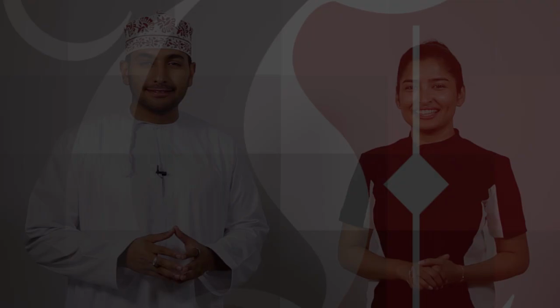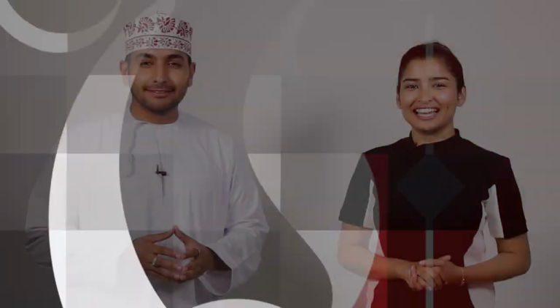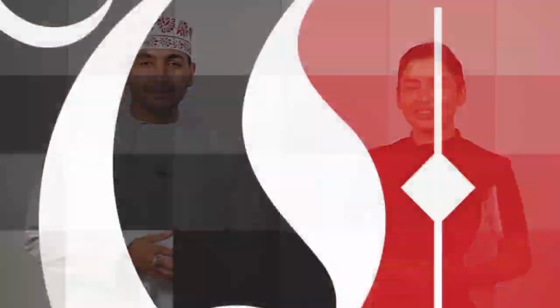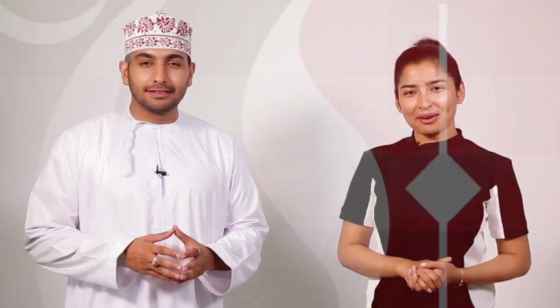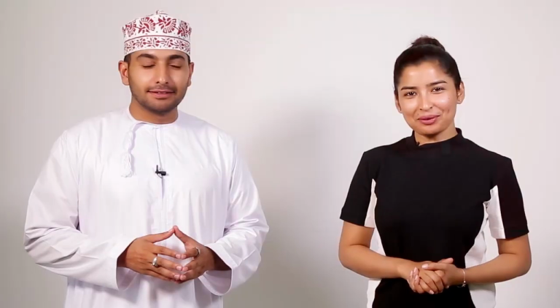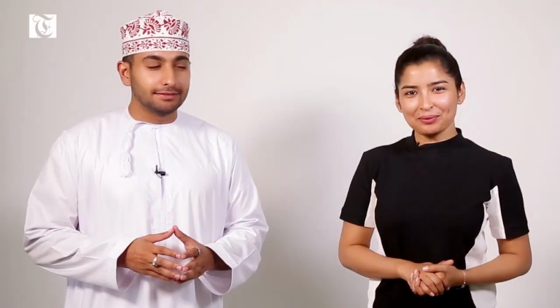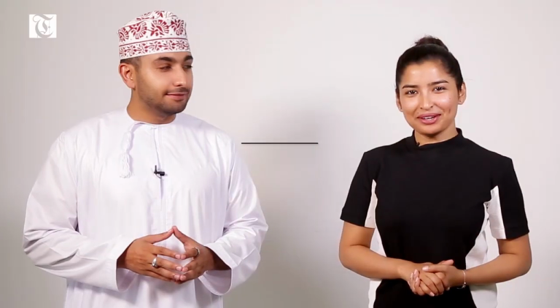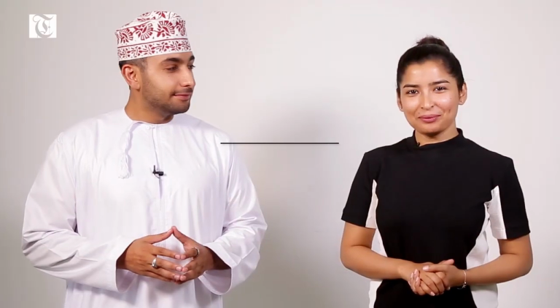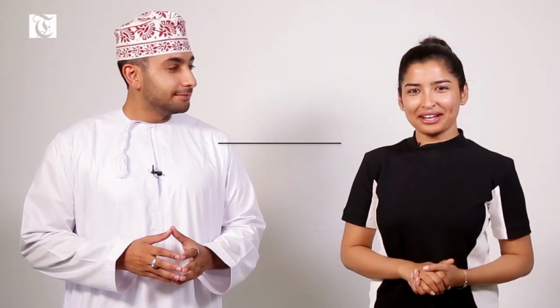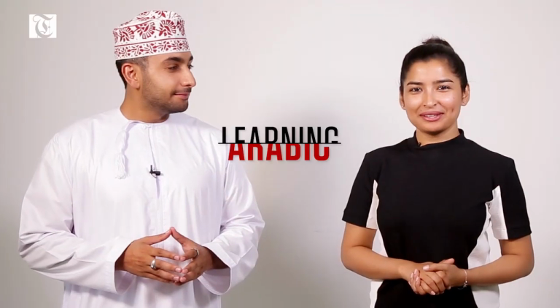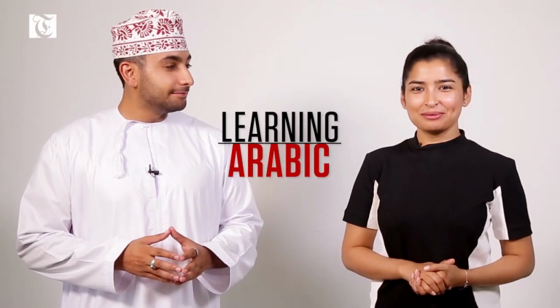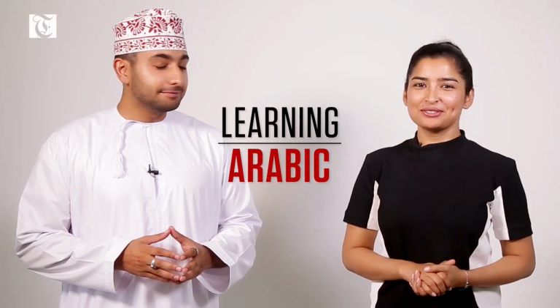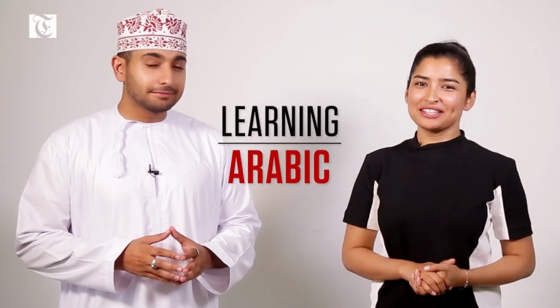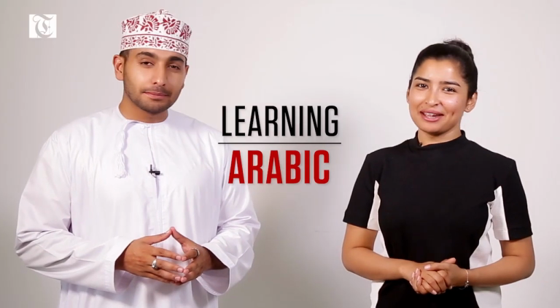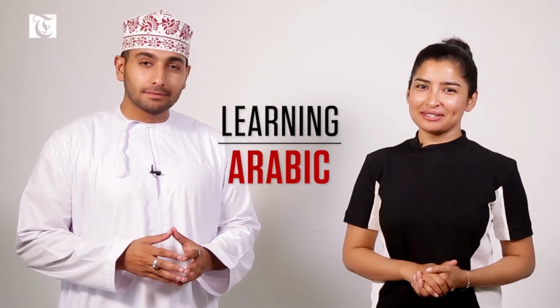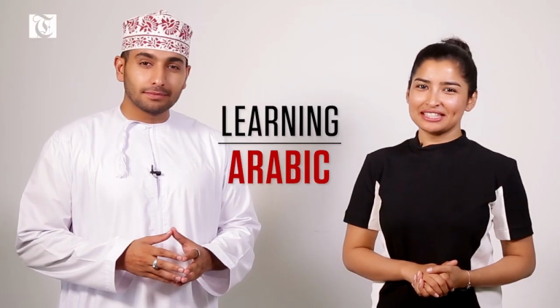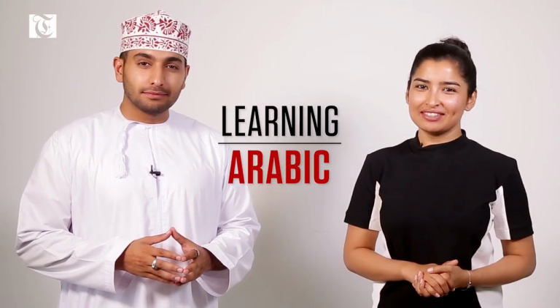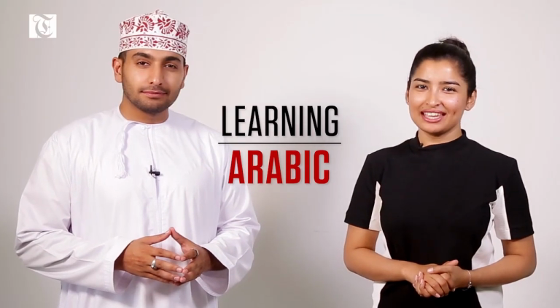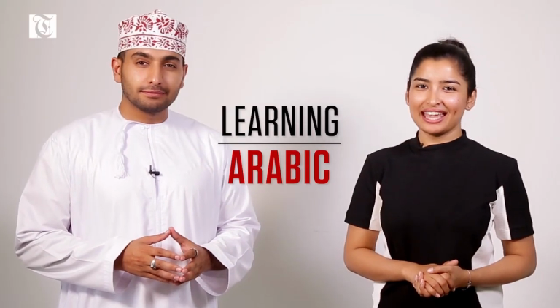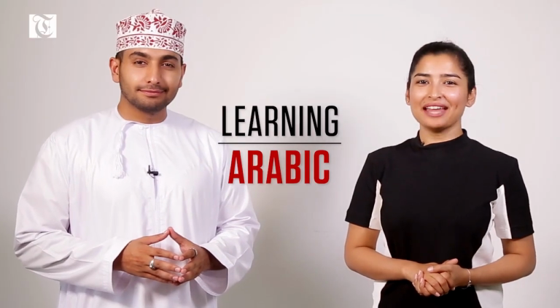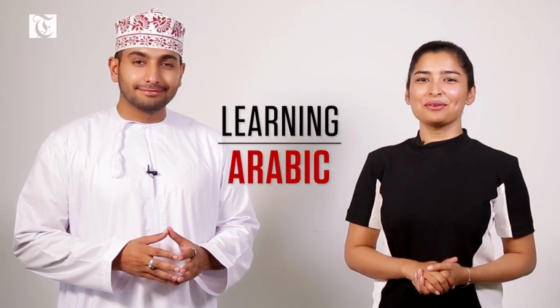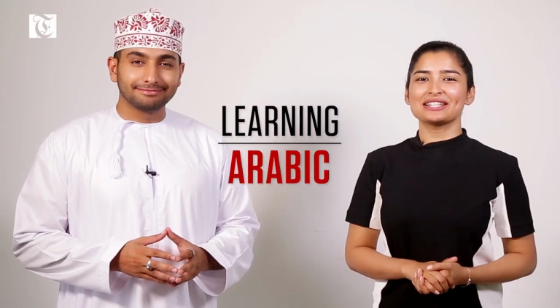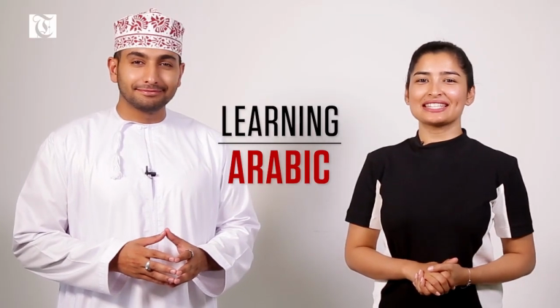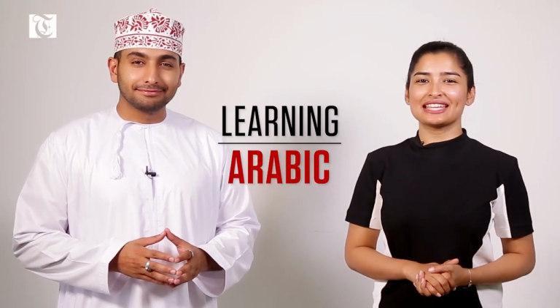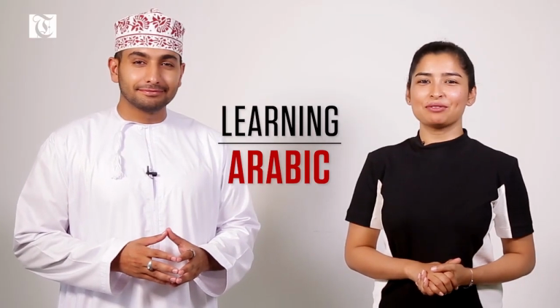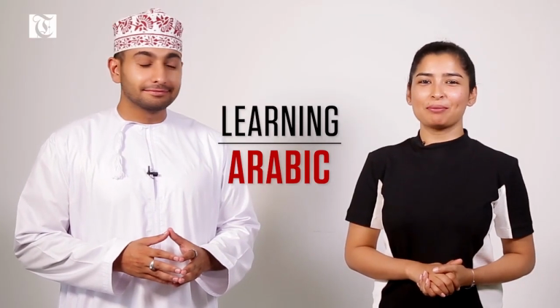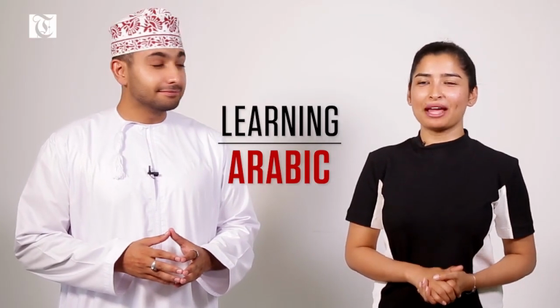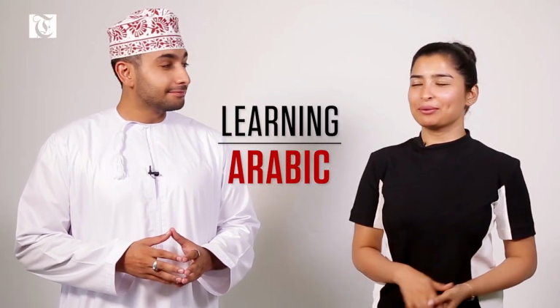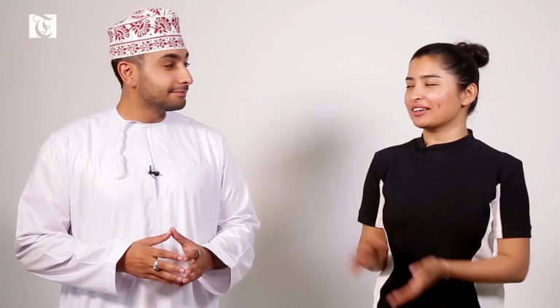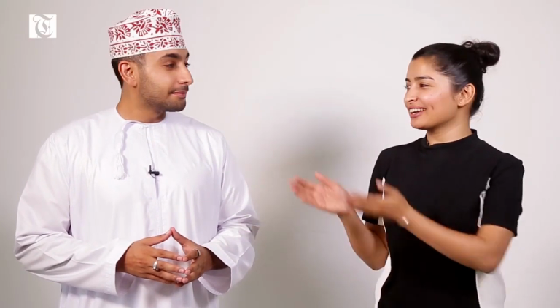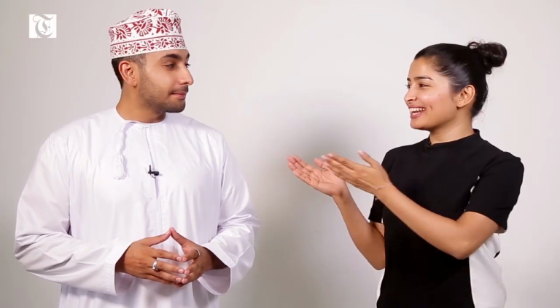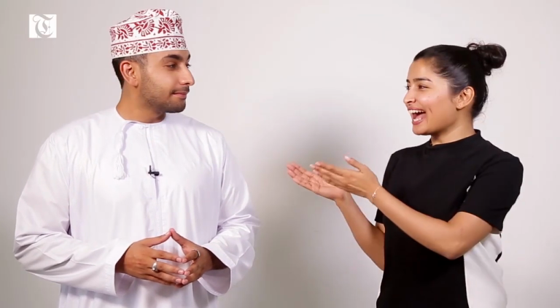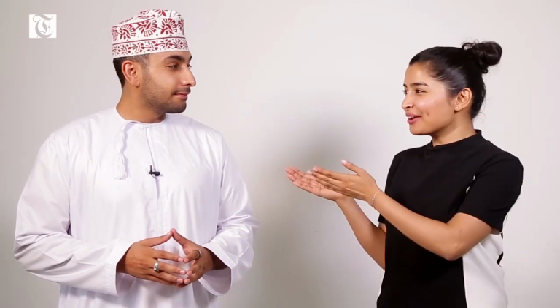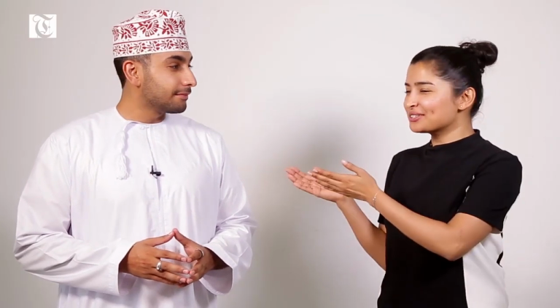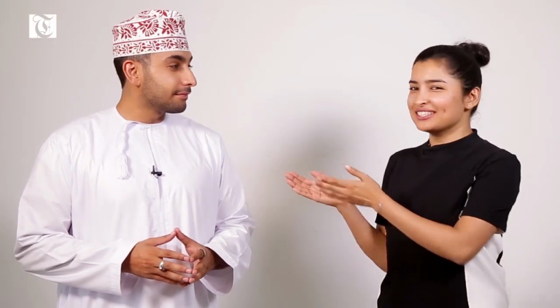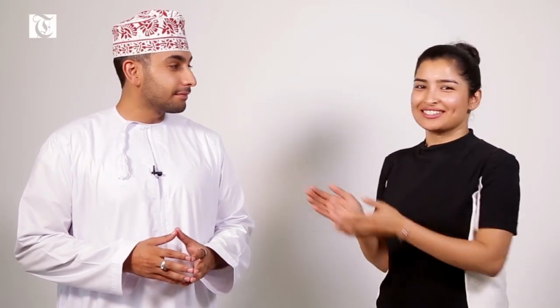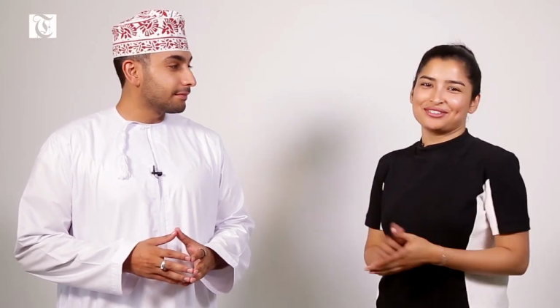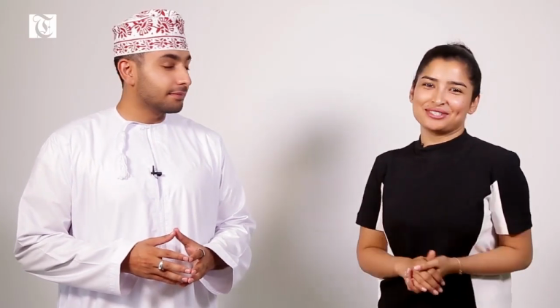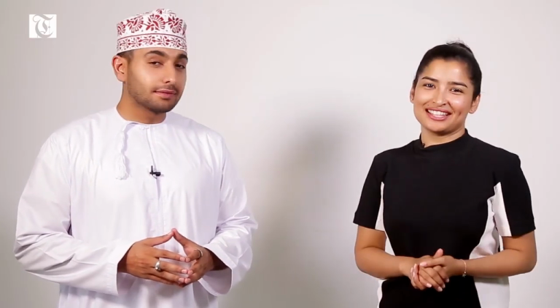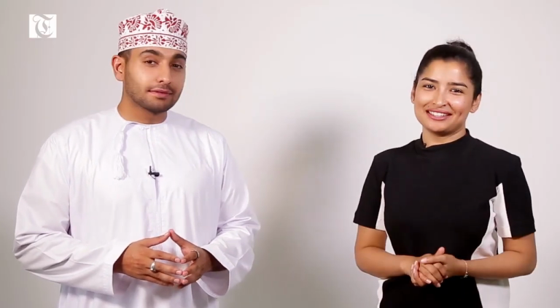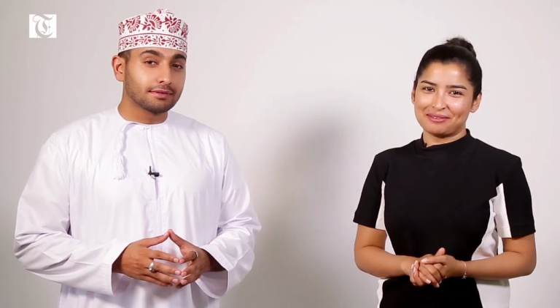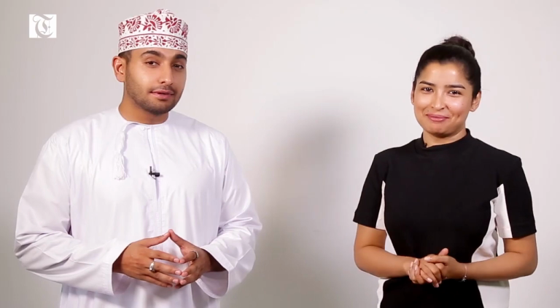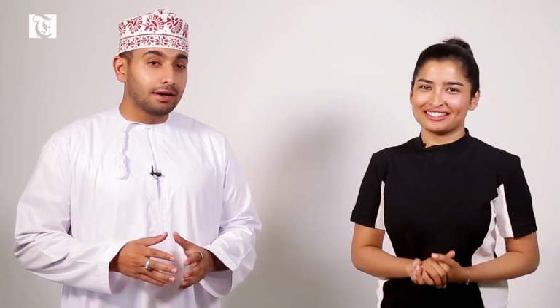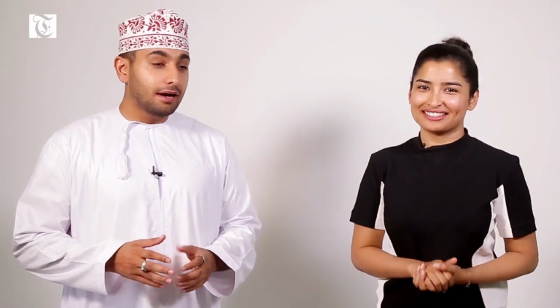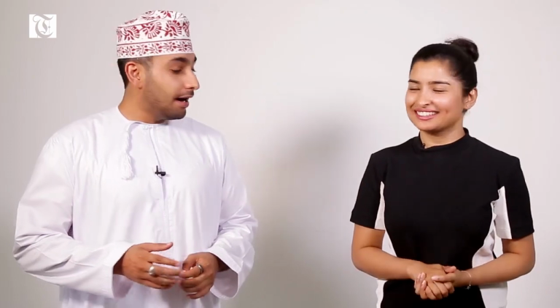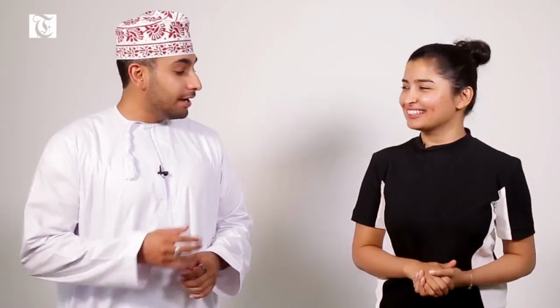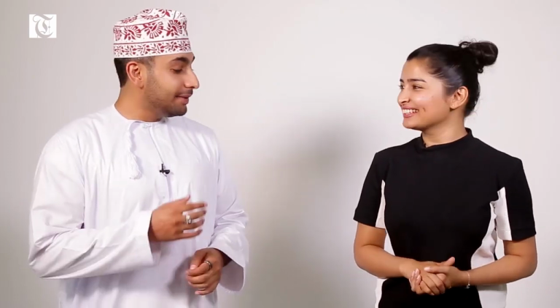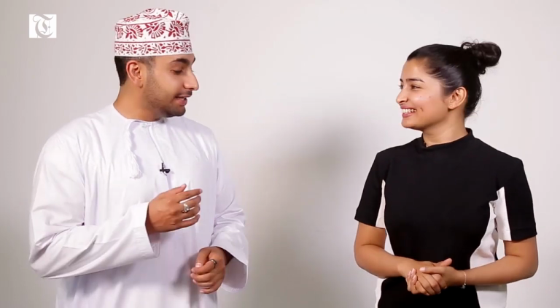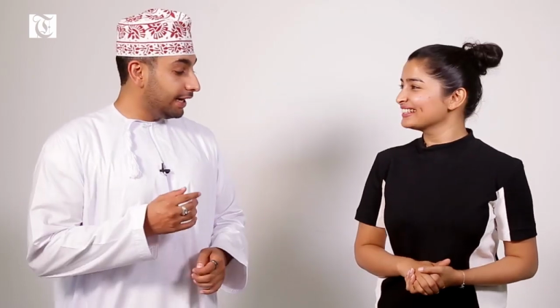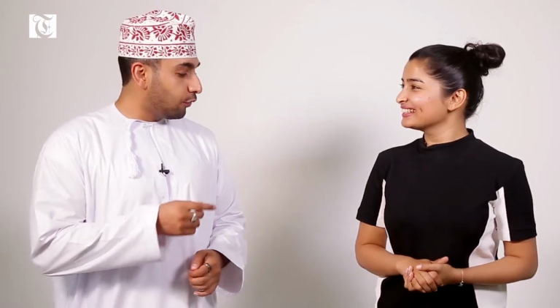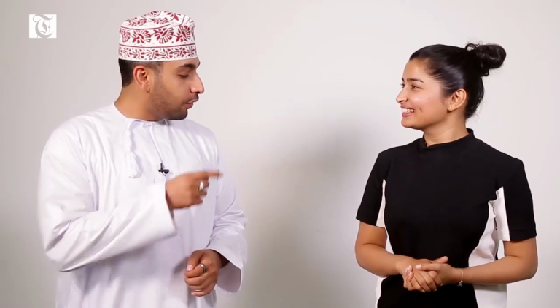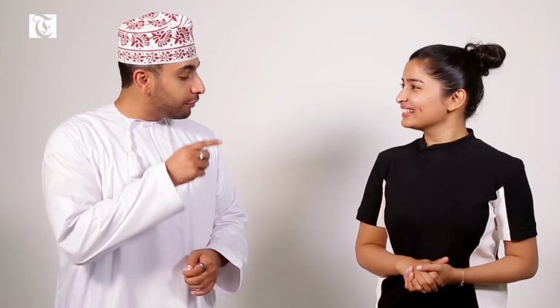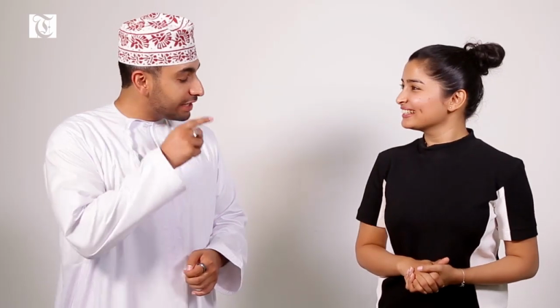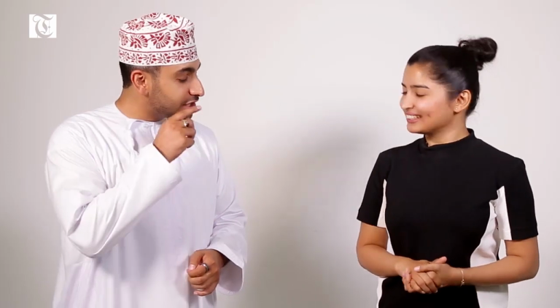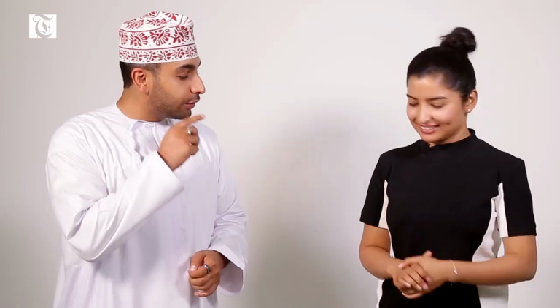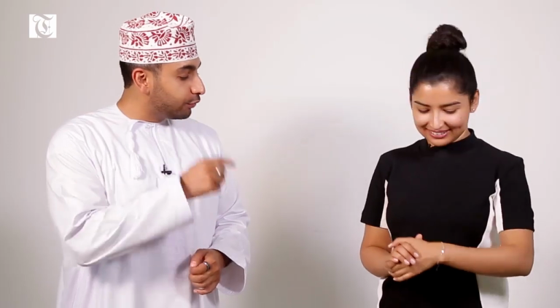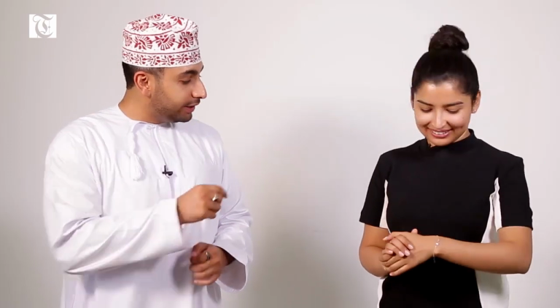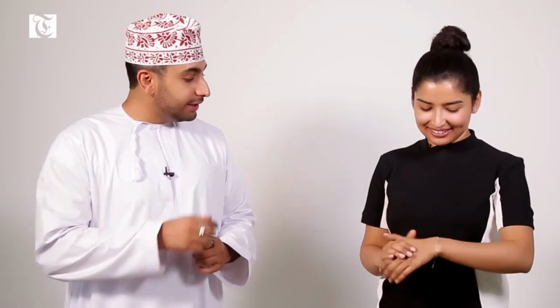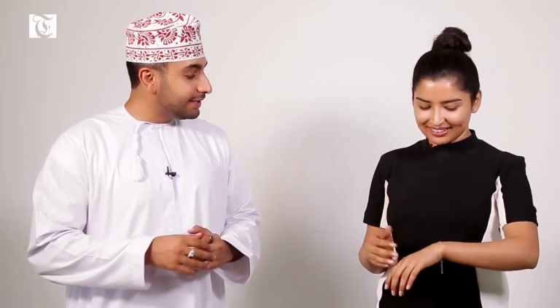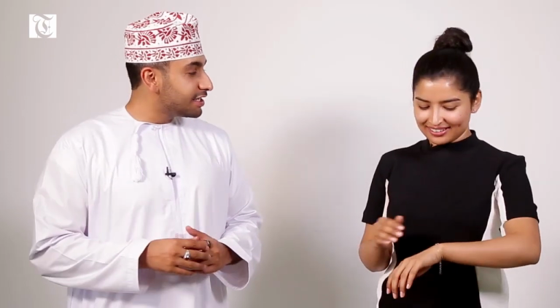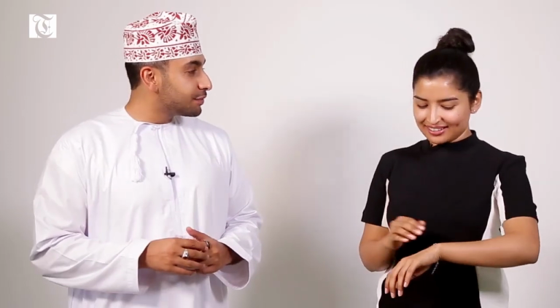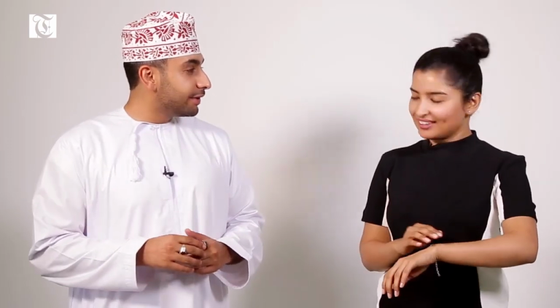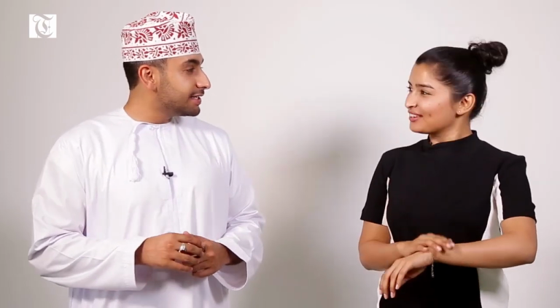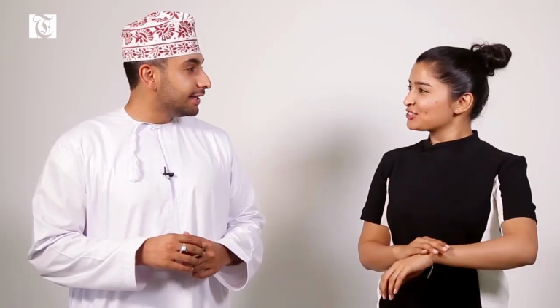Hello everyone, welcome to Times TV and once again we're back with our in-house teacher Ustad Ammar. Hi Madiha, wow that's a really nice bracelet.